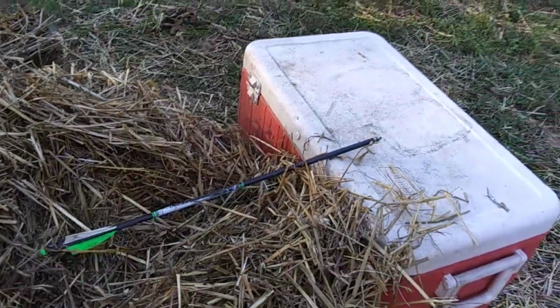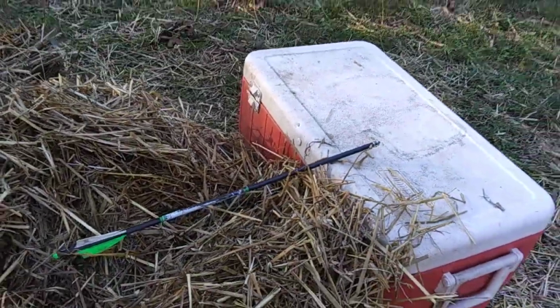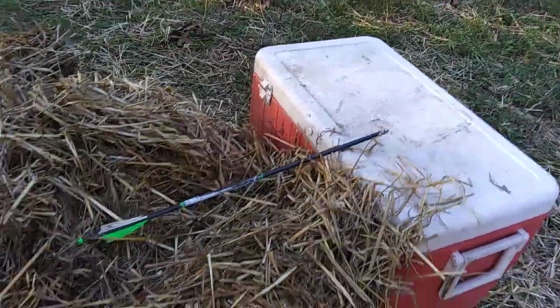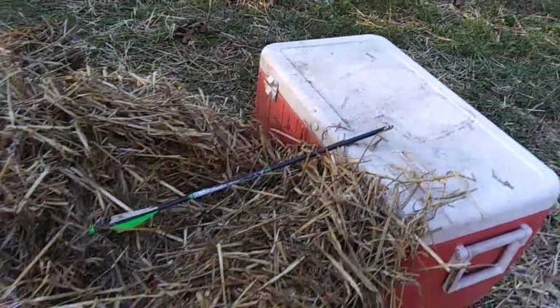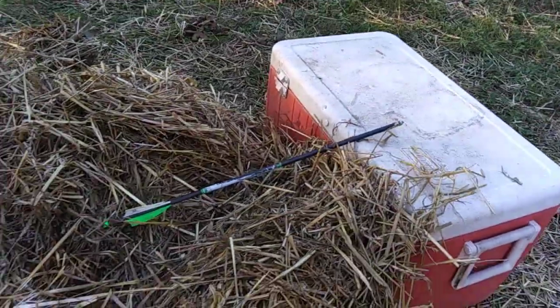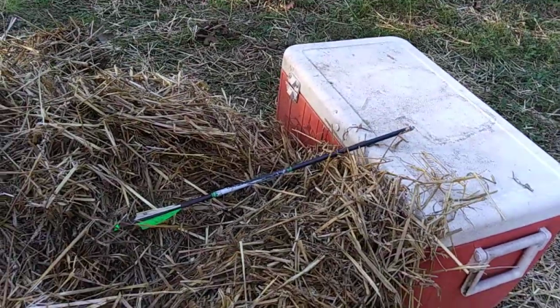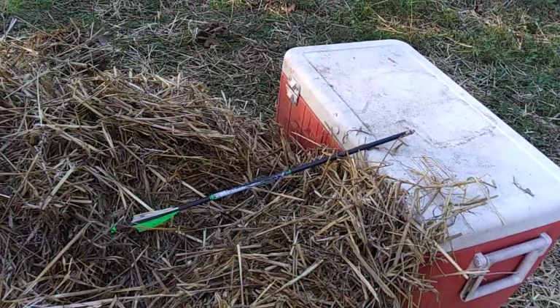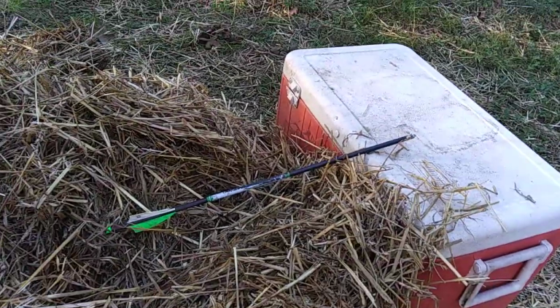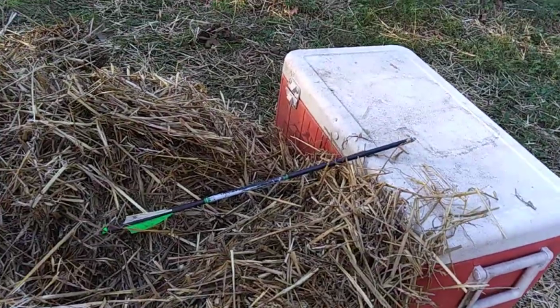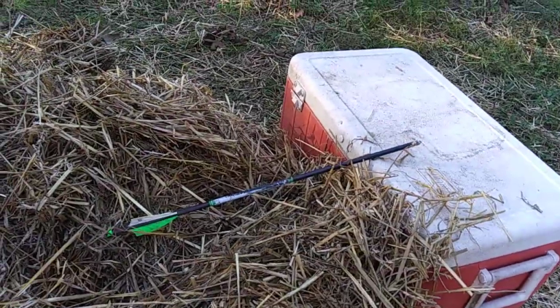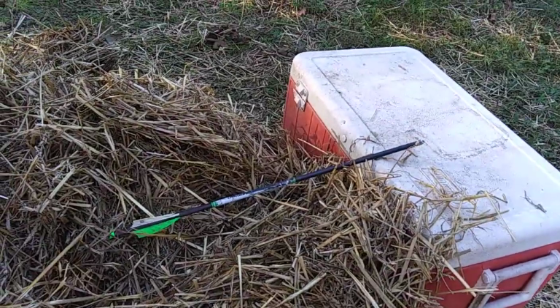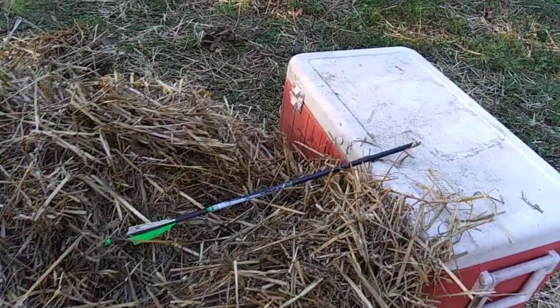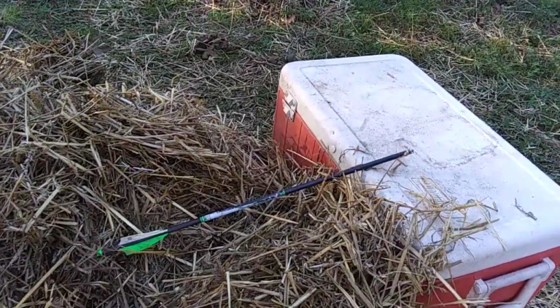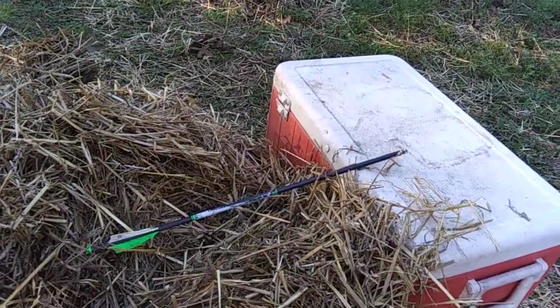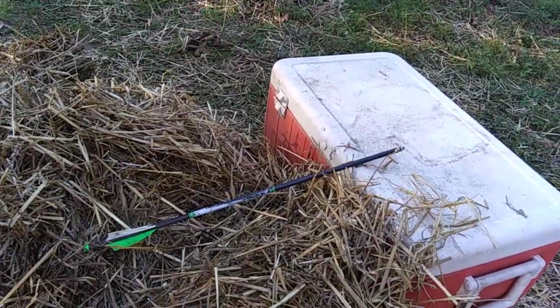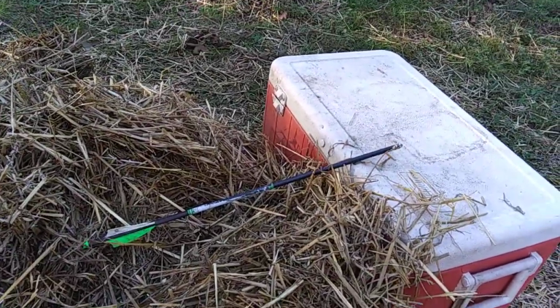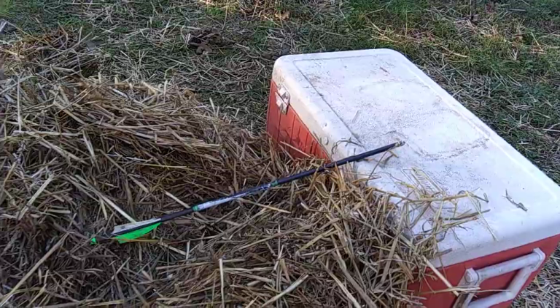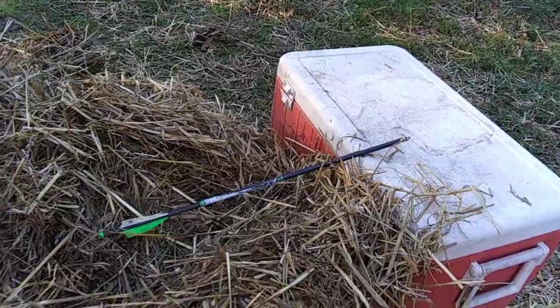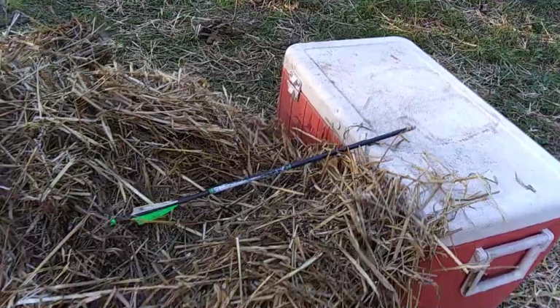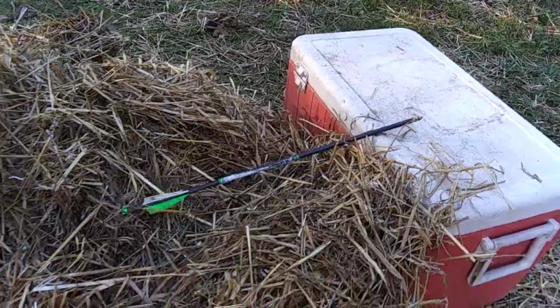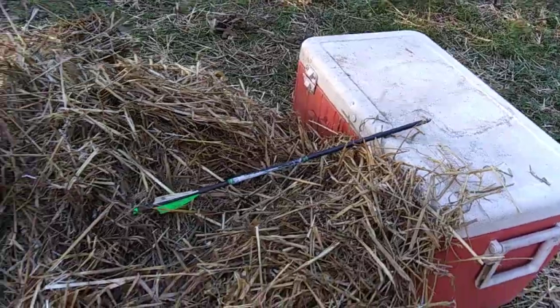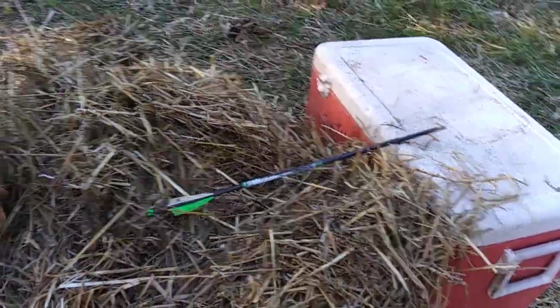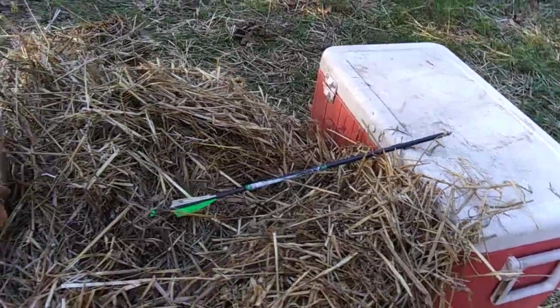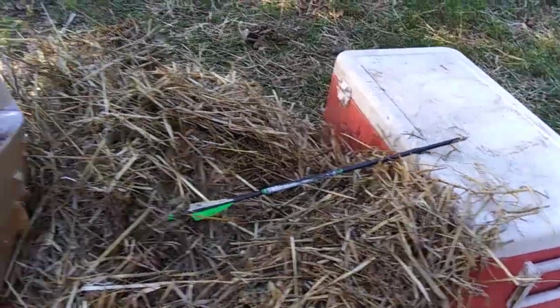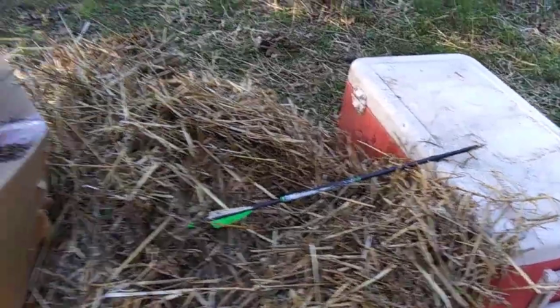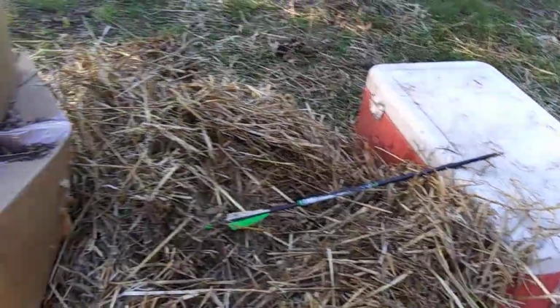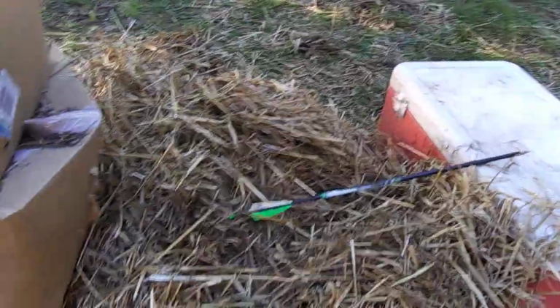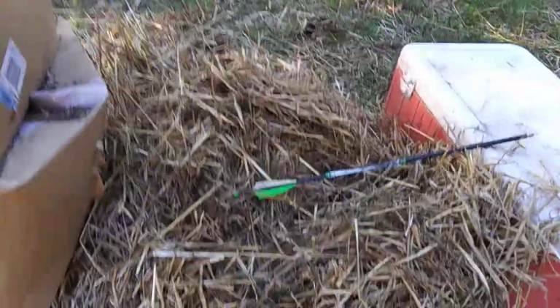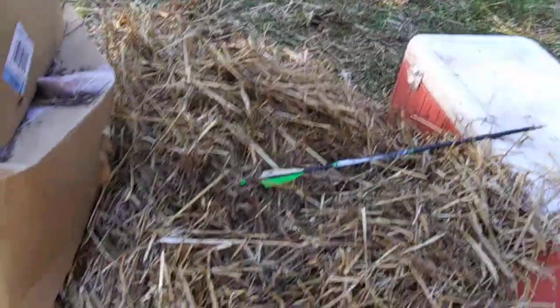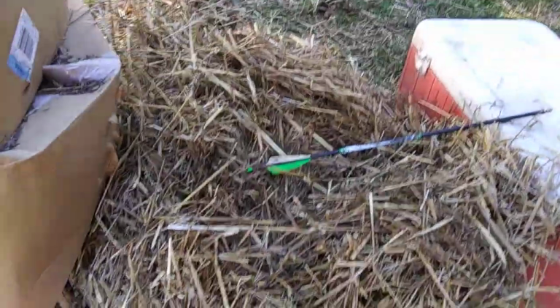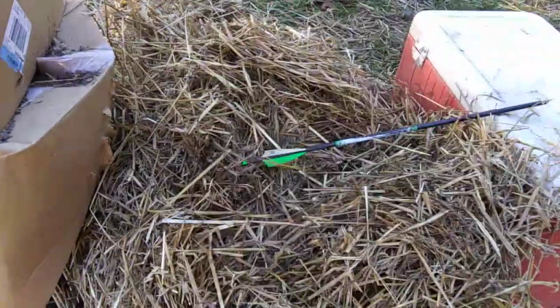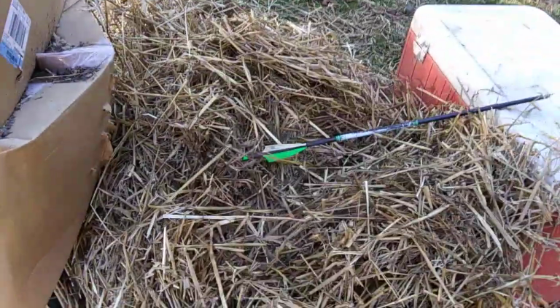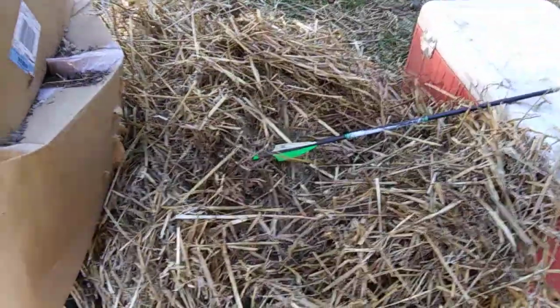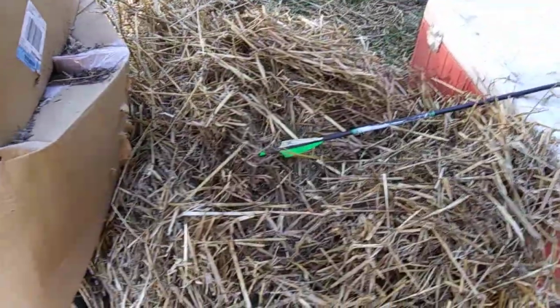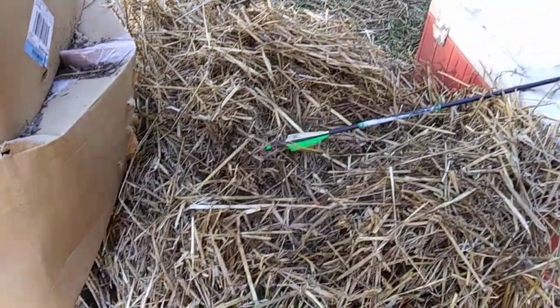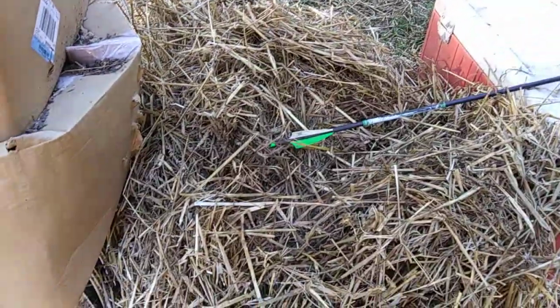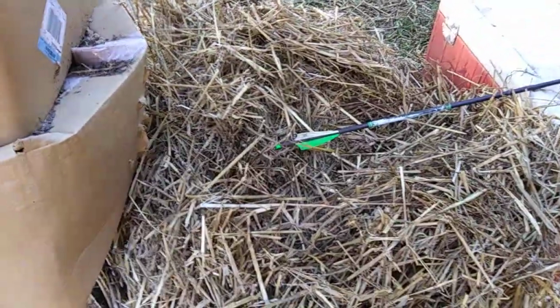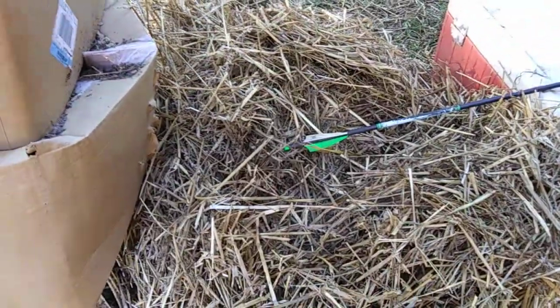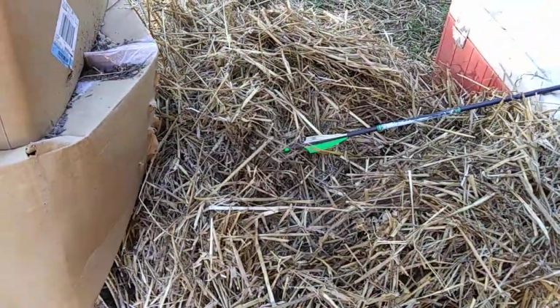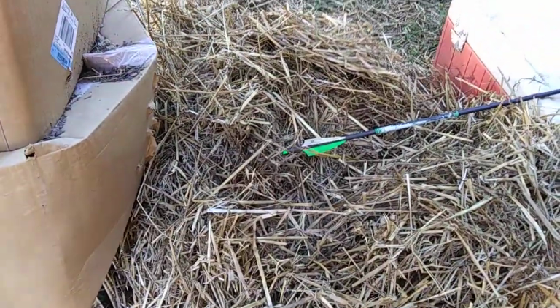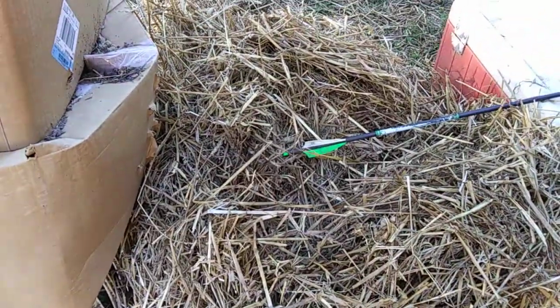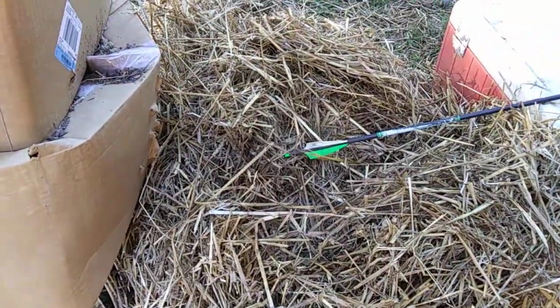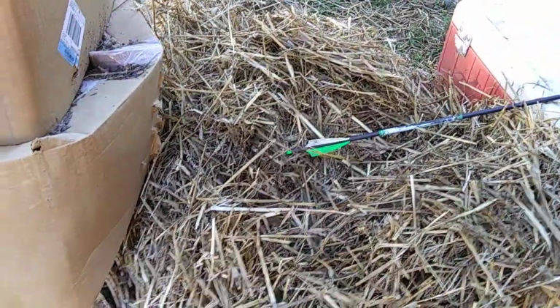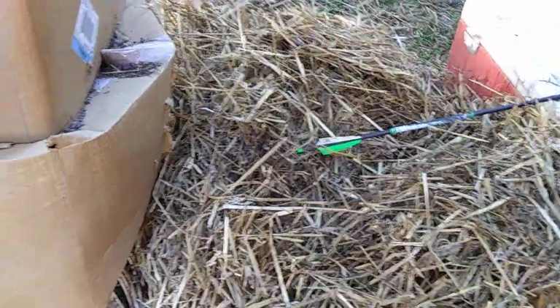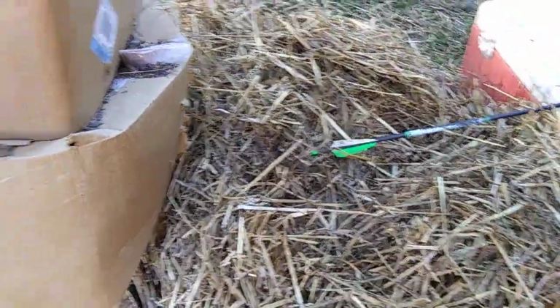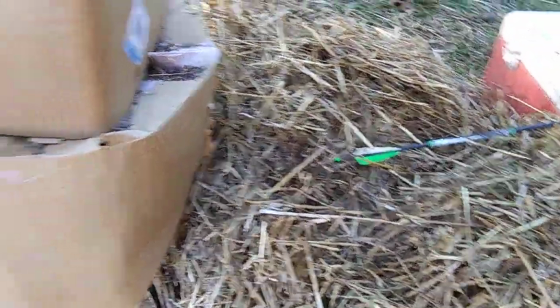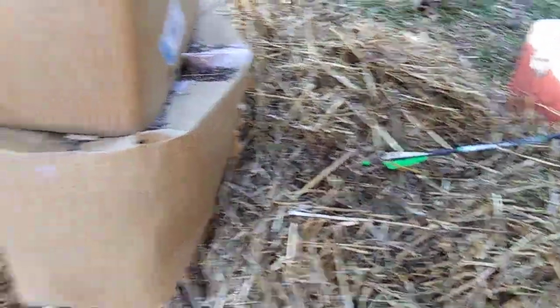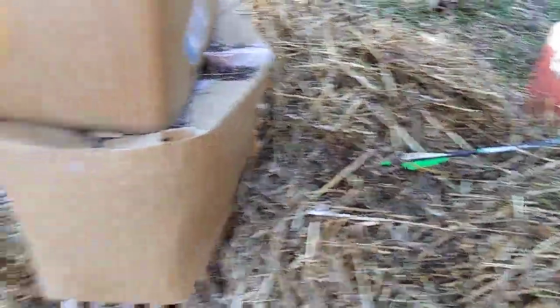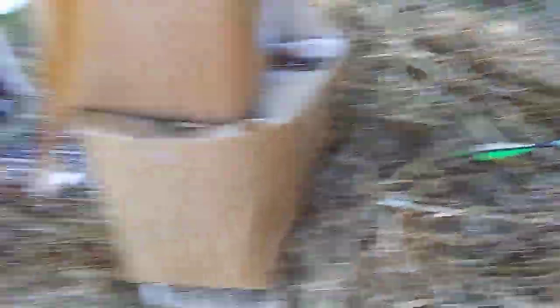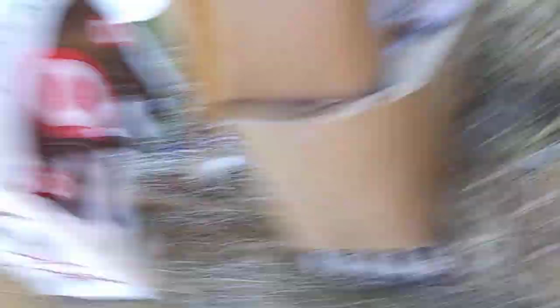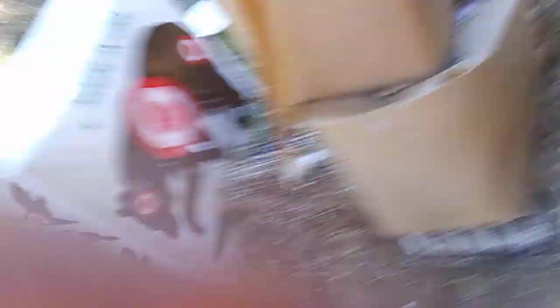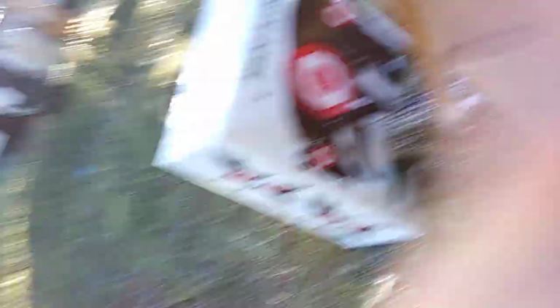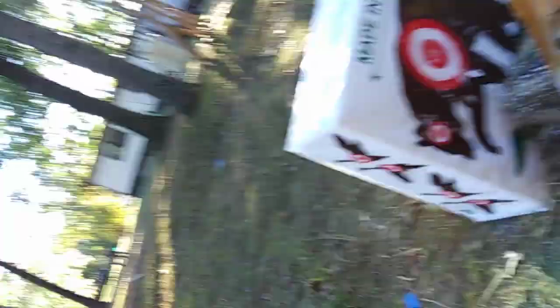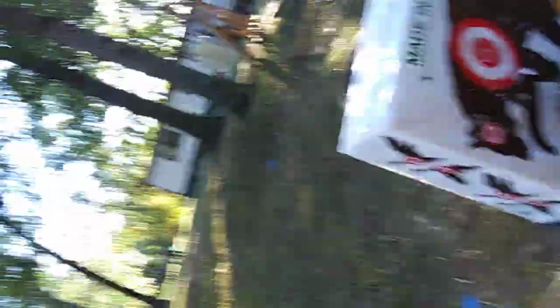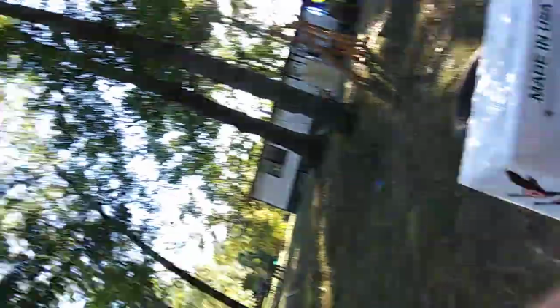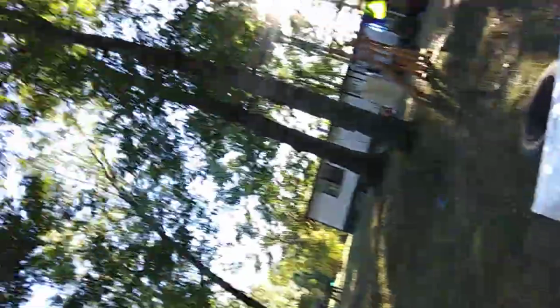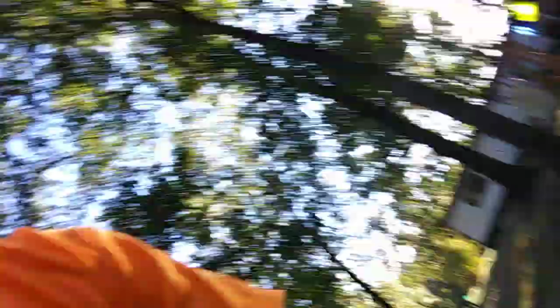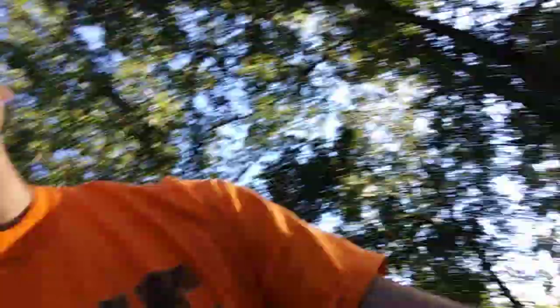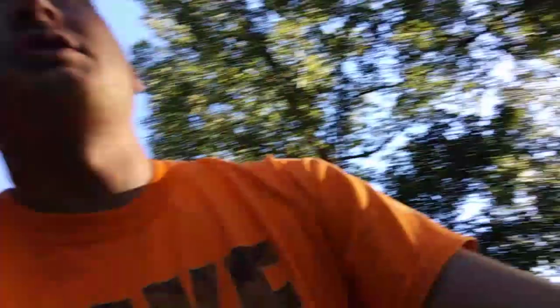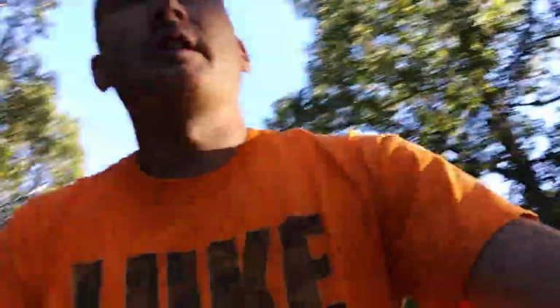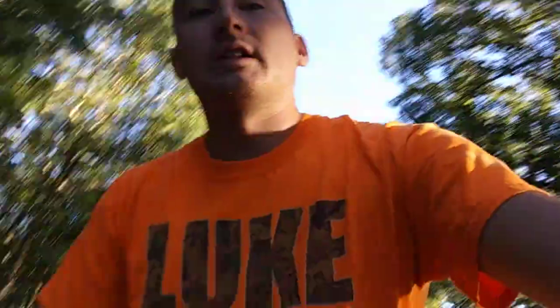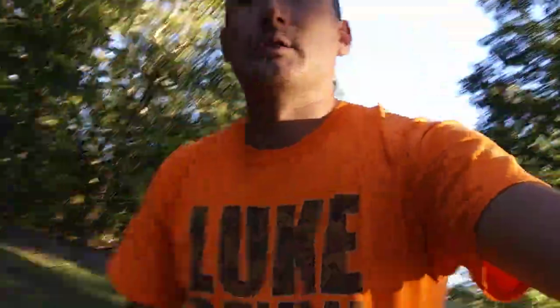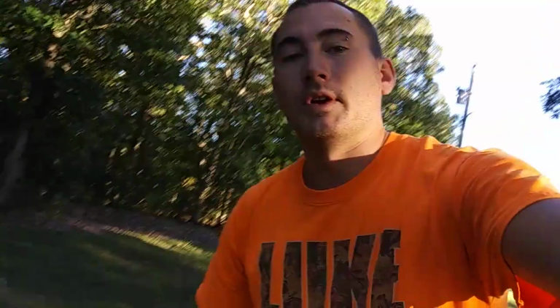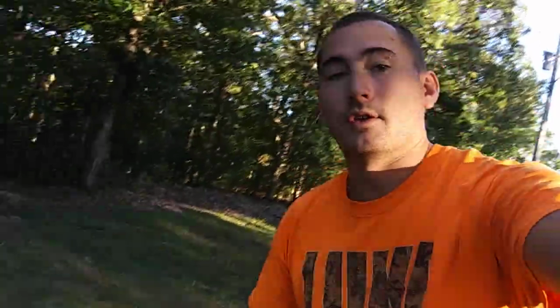It's really hard to contain these high speed crossbows. I really need to get me a really big bag target, but thanks for checking out the video.